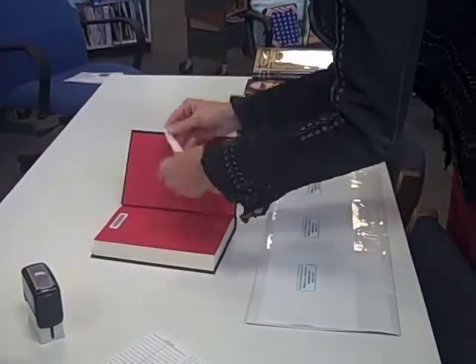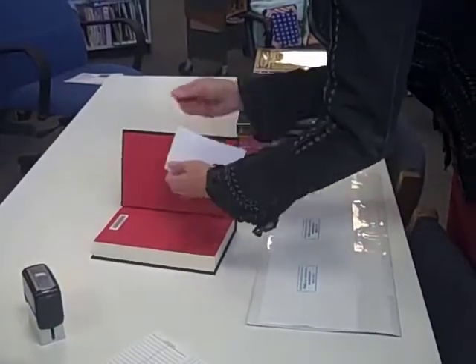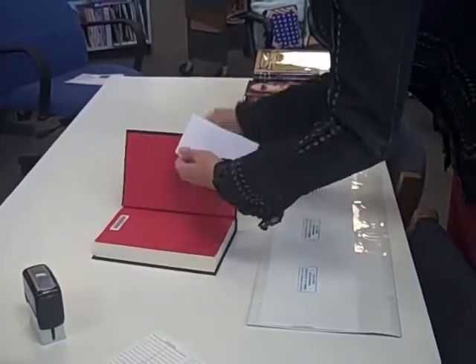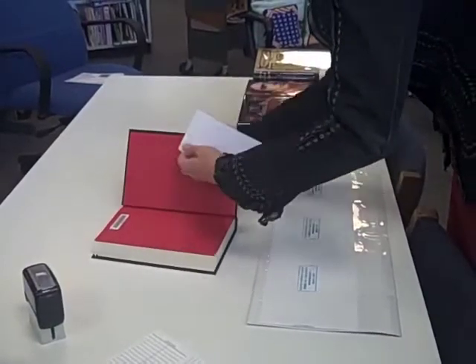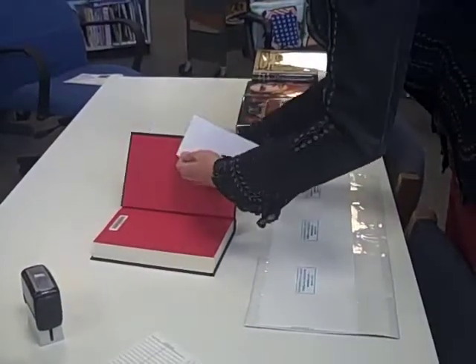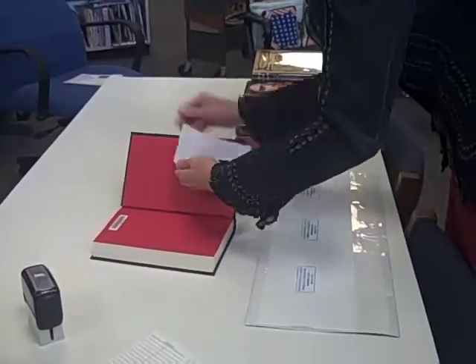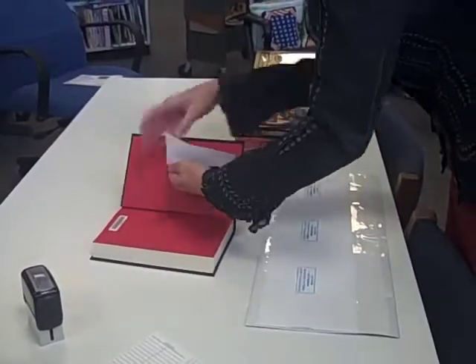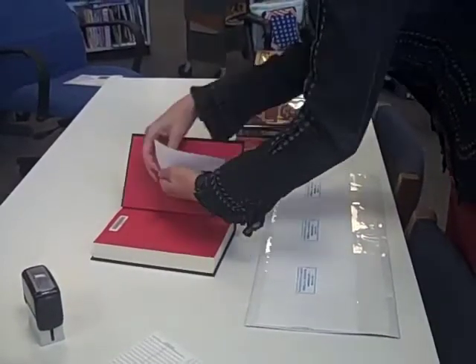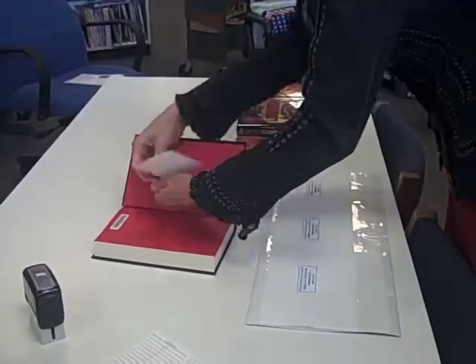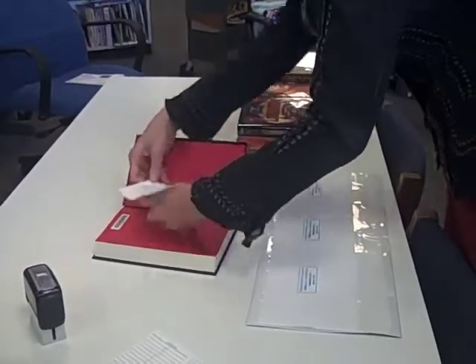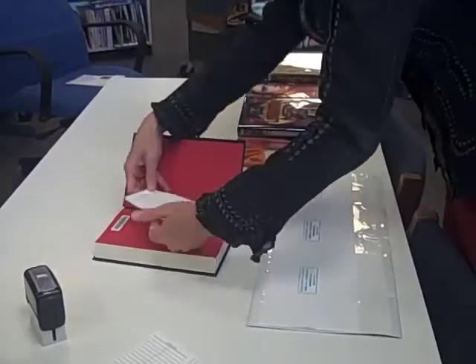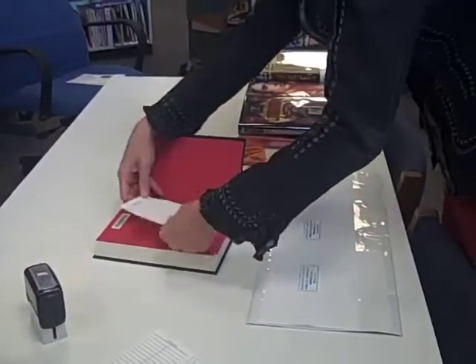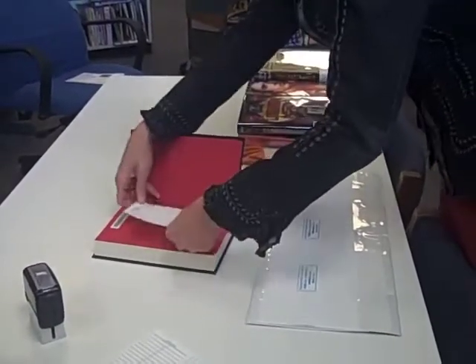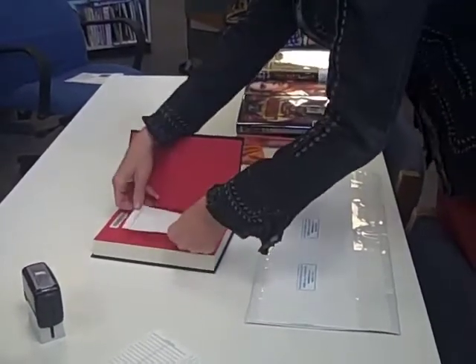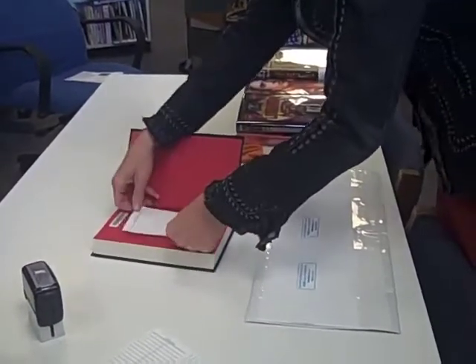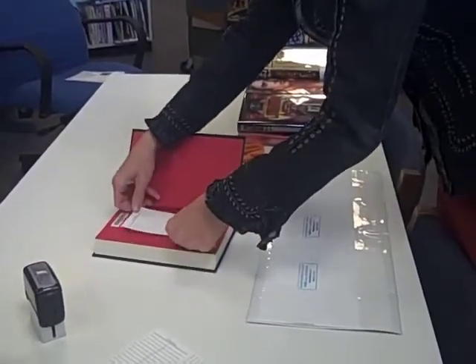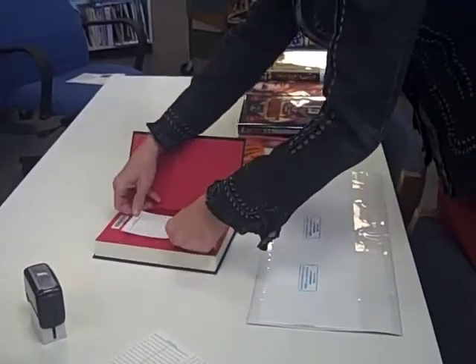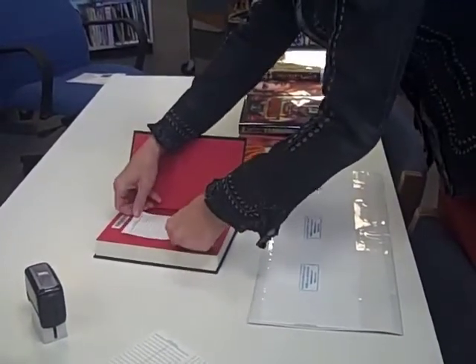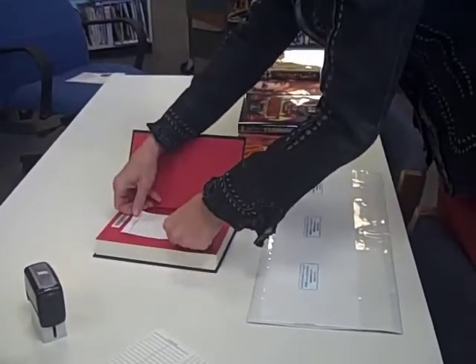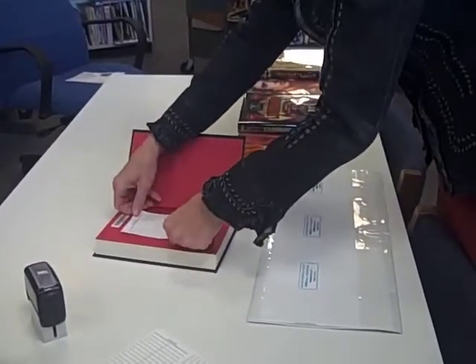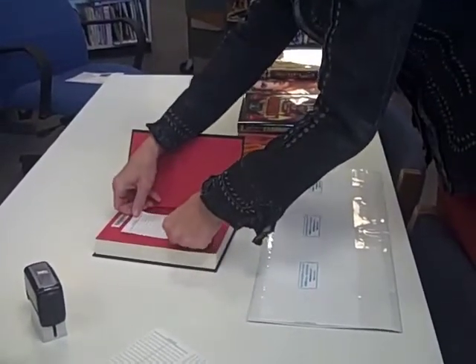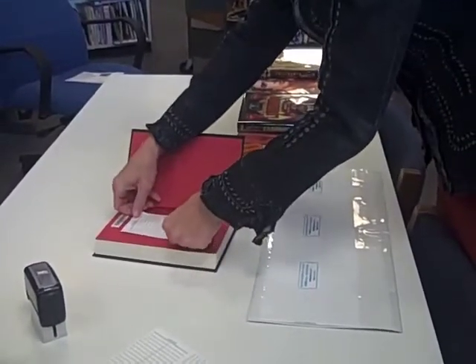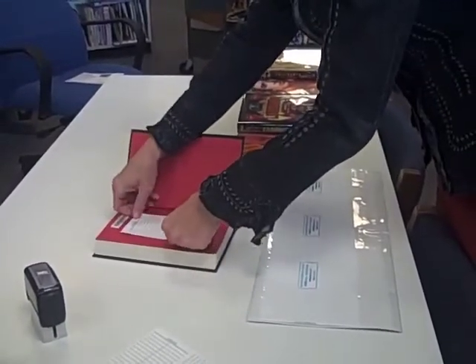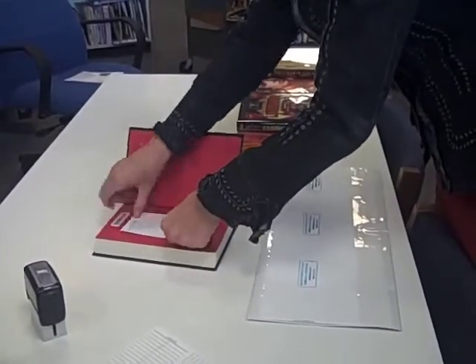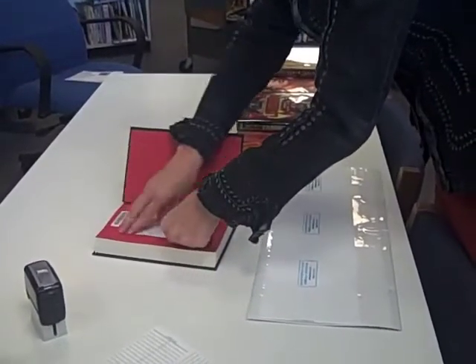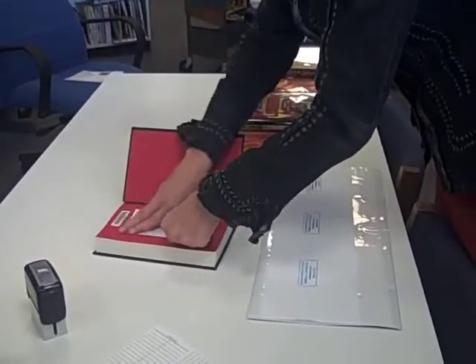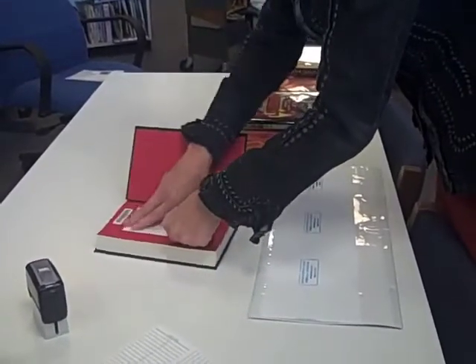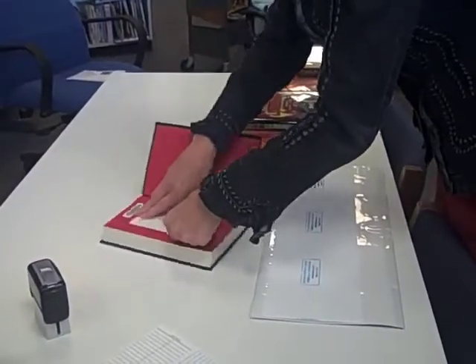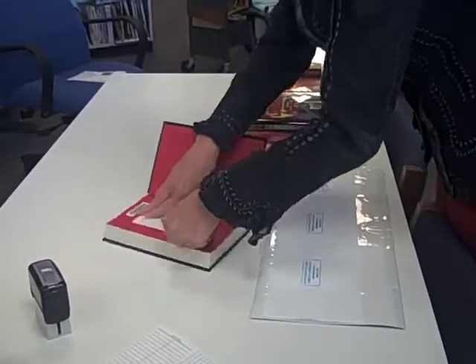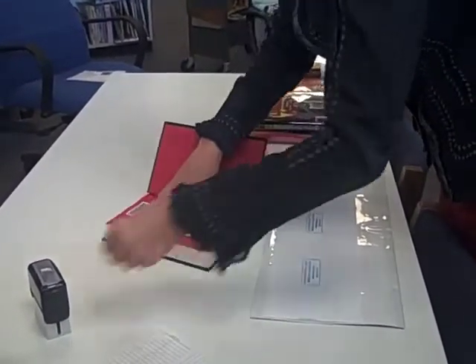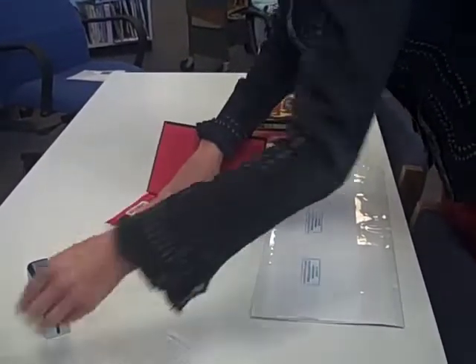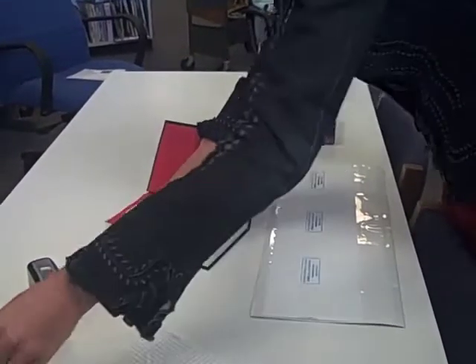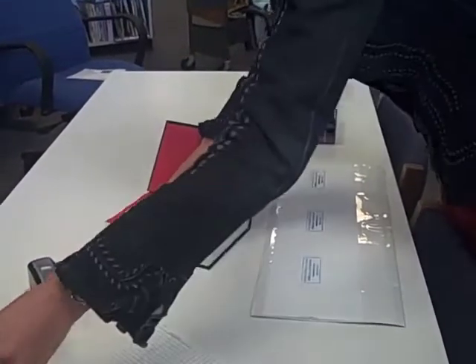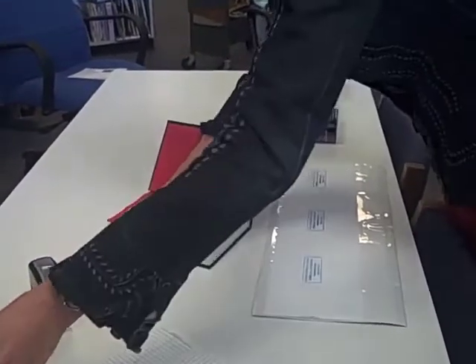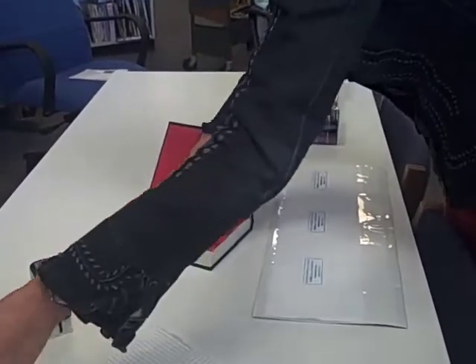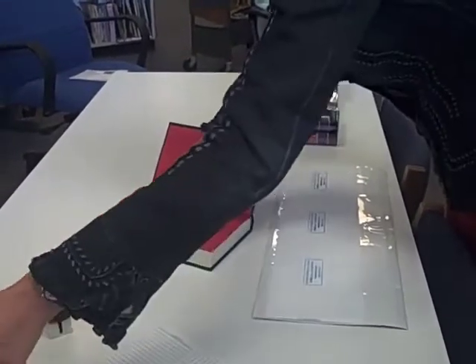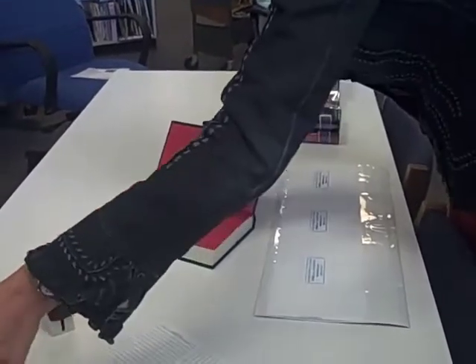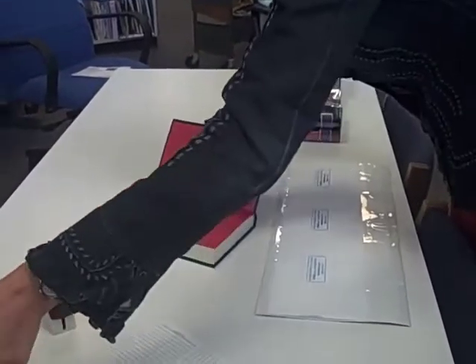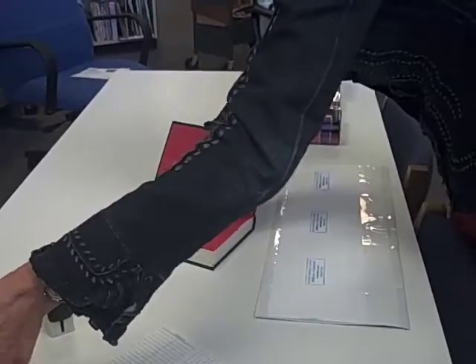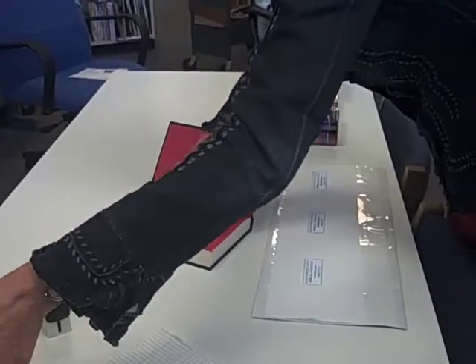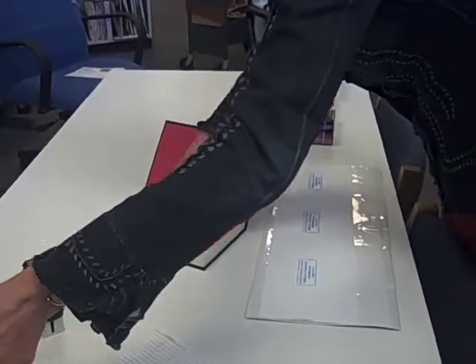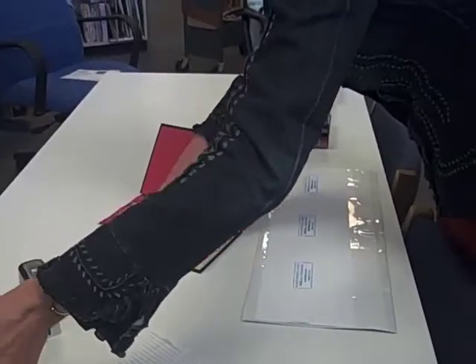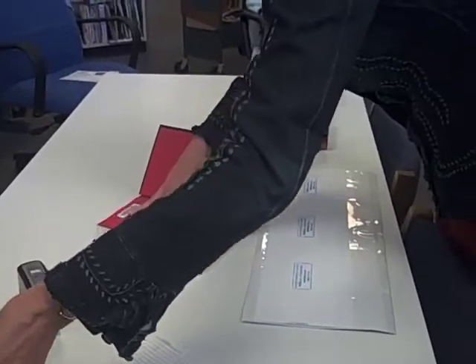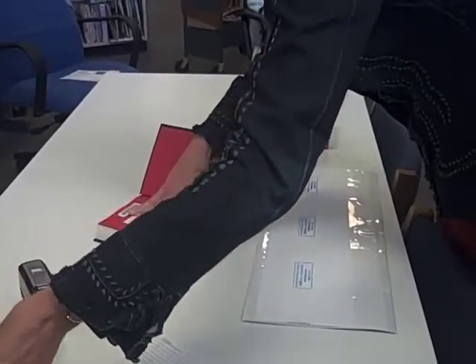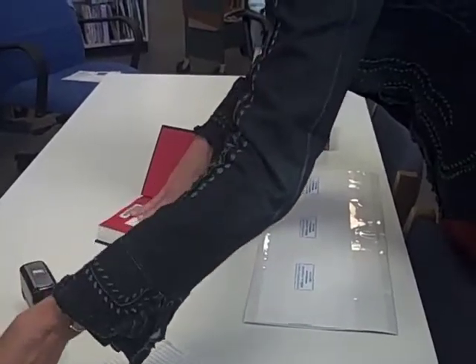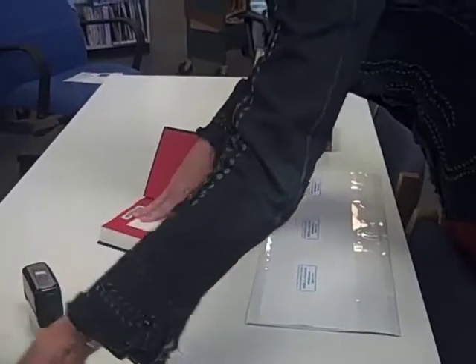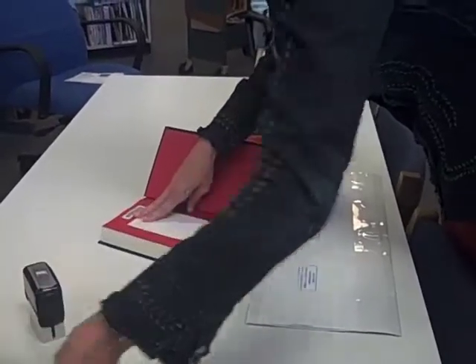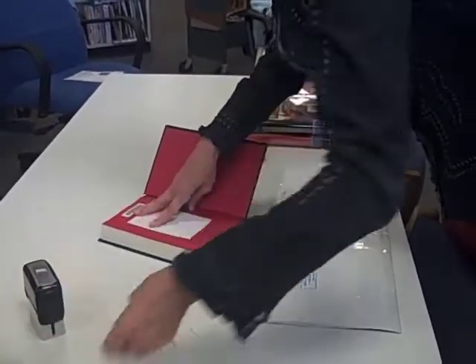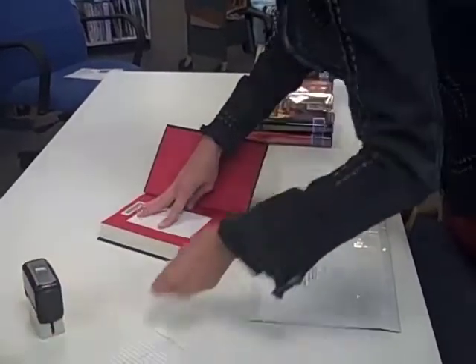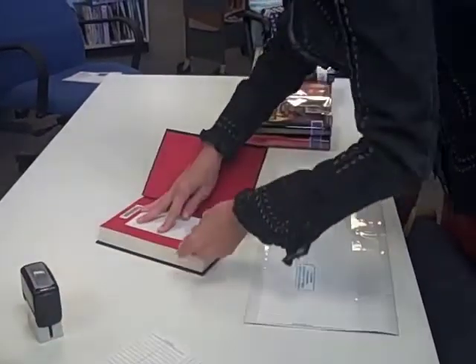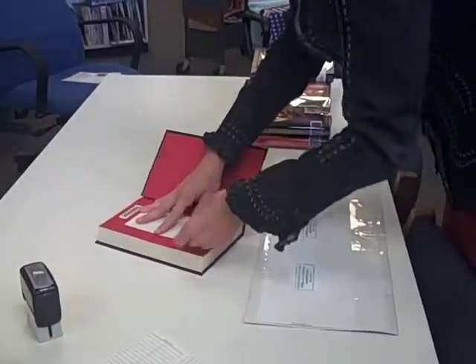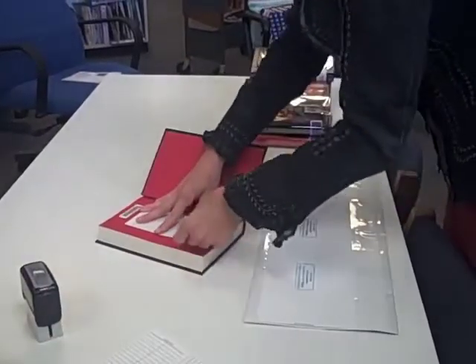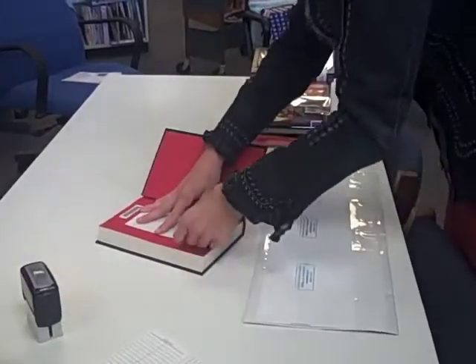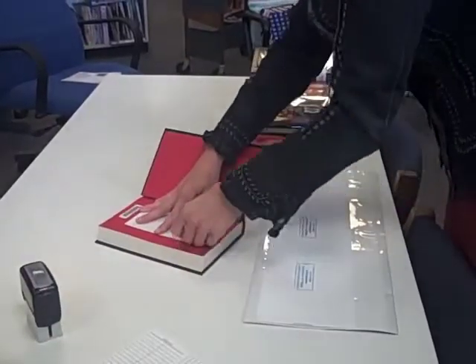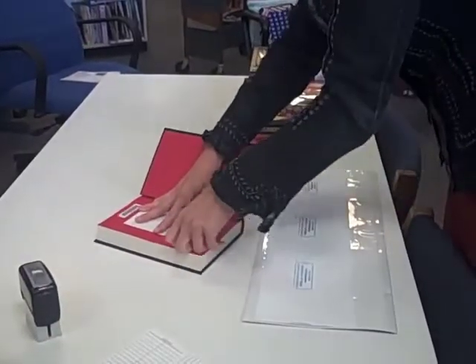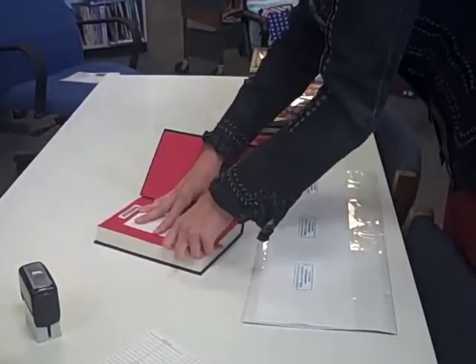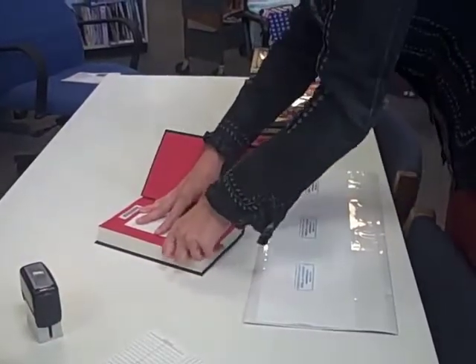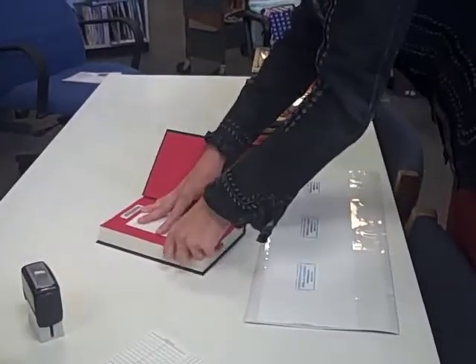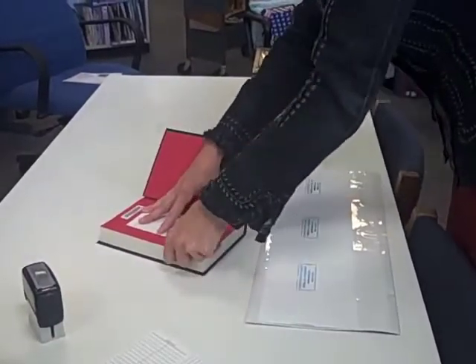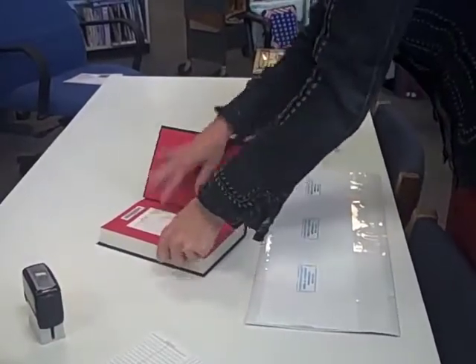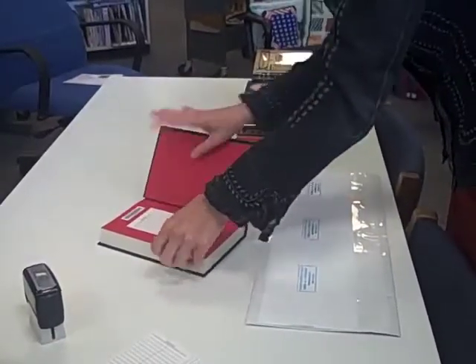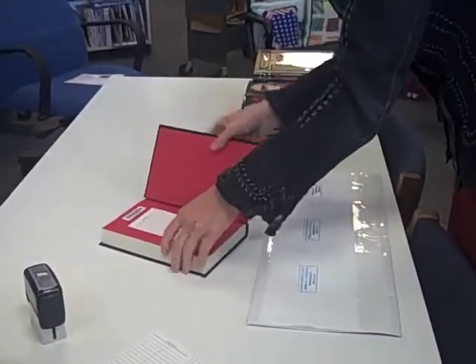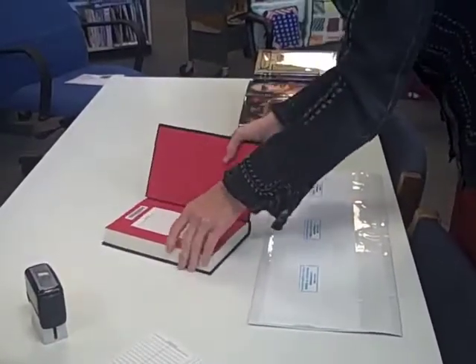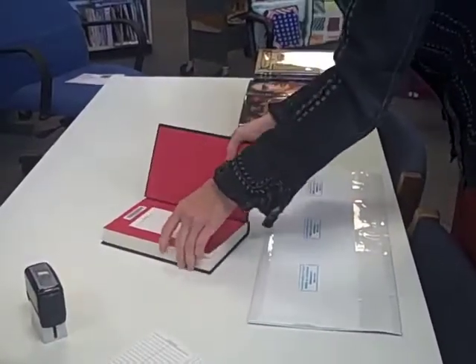Next, you will attach the date due sticker in the back of the book. You may use a small piece of tape to attach the bottom.